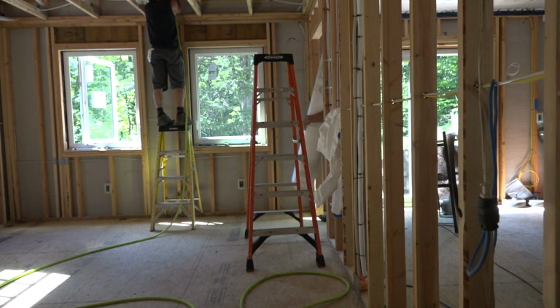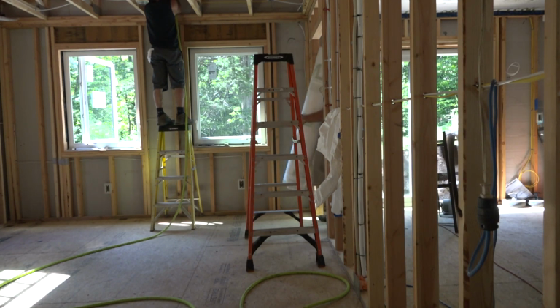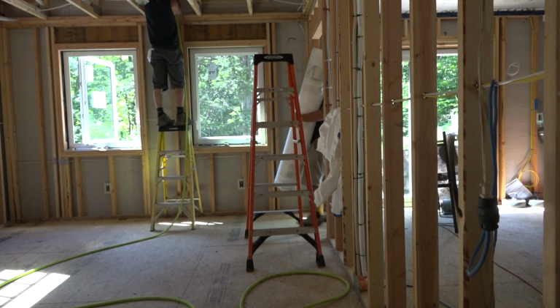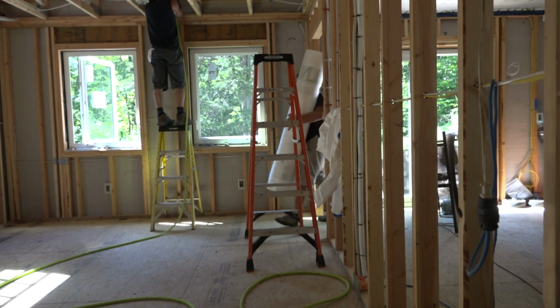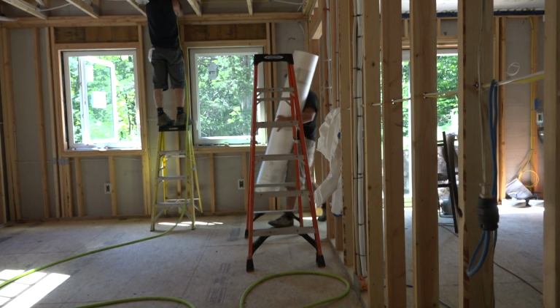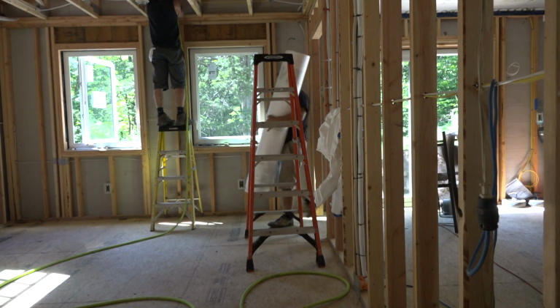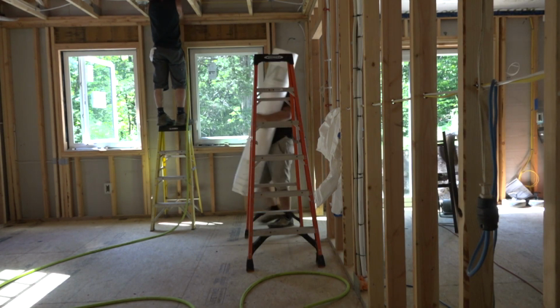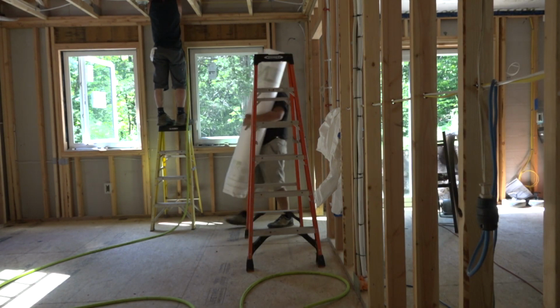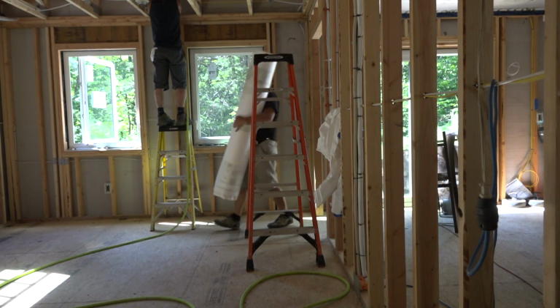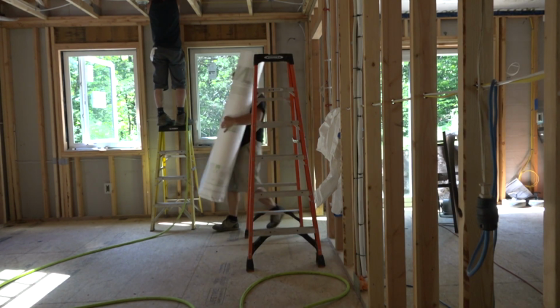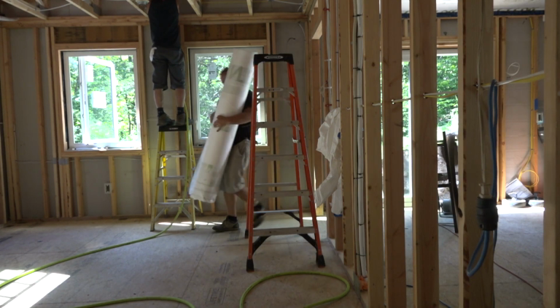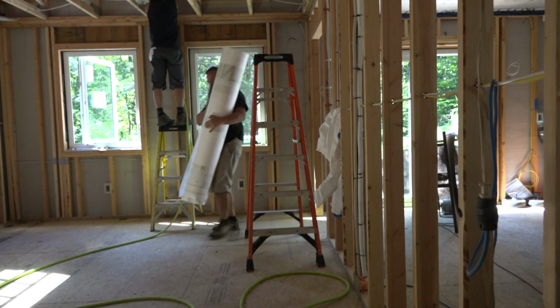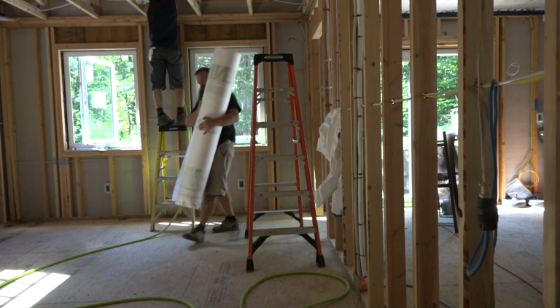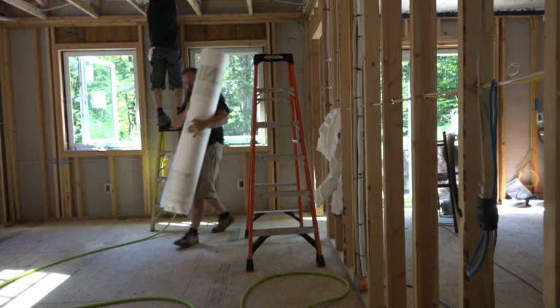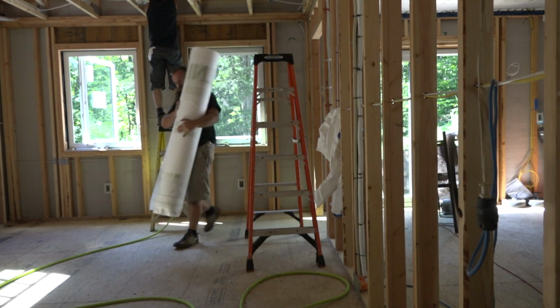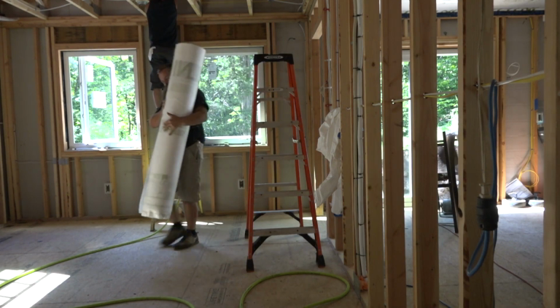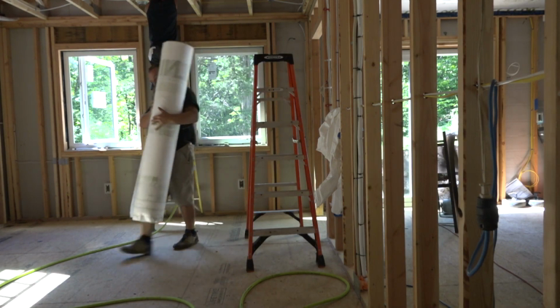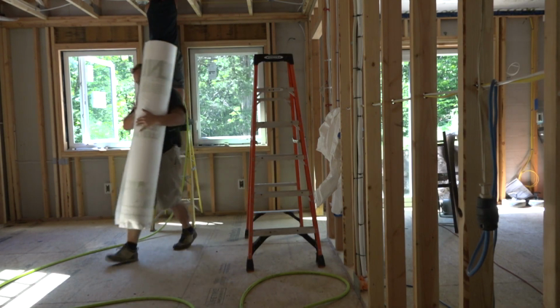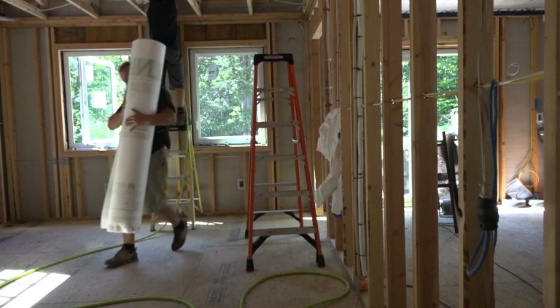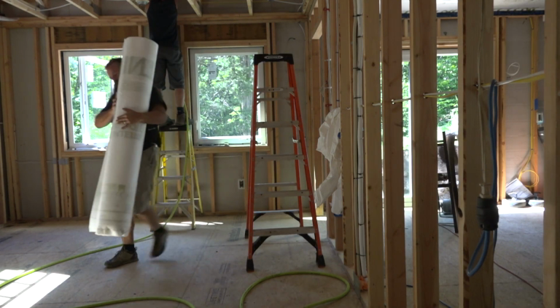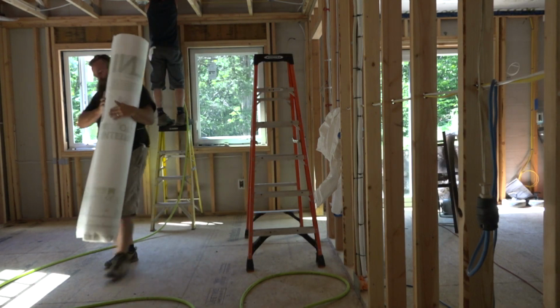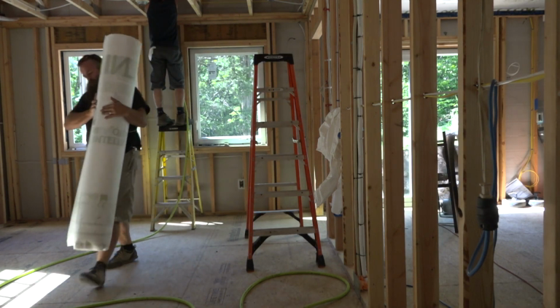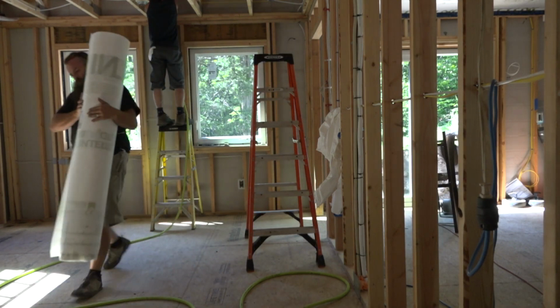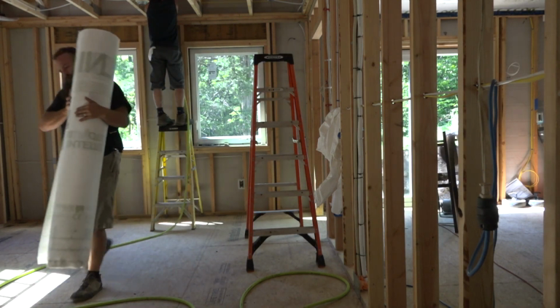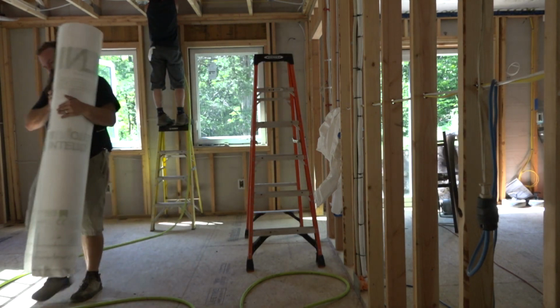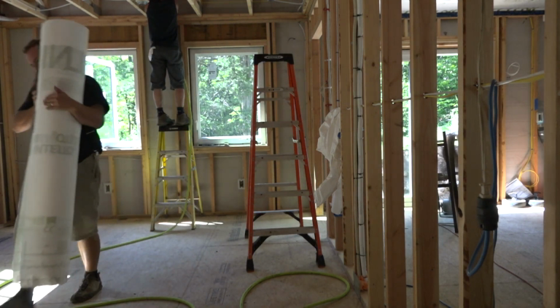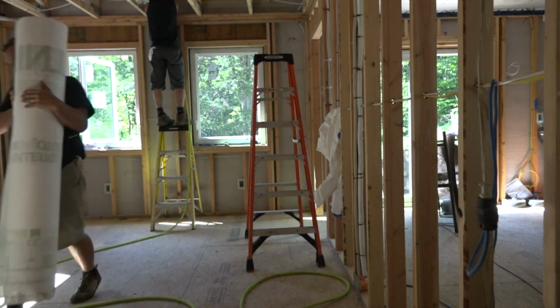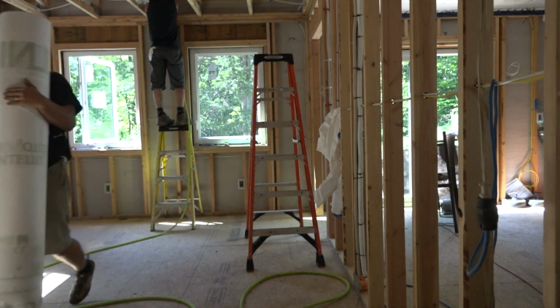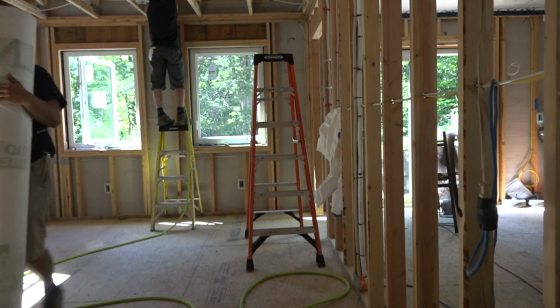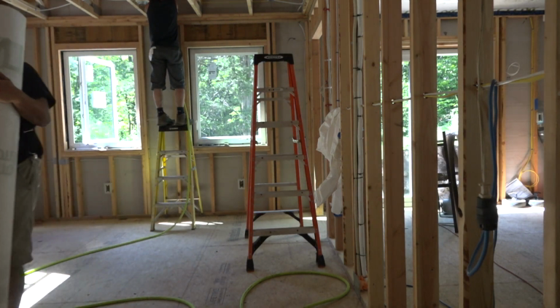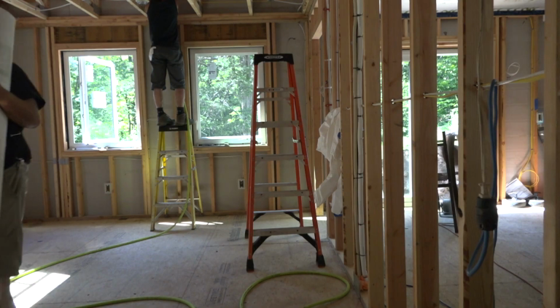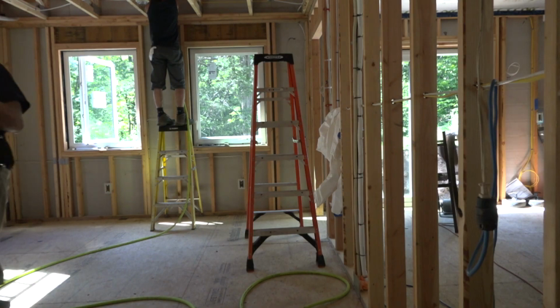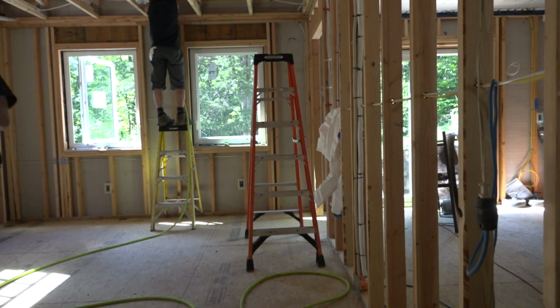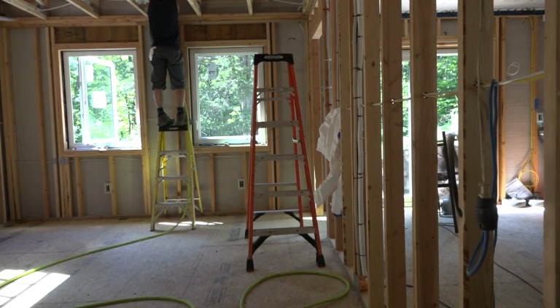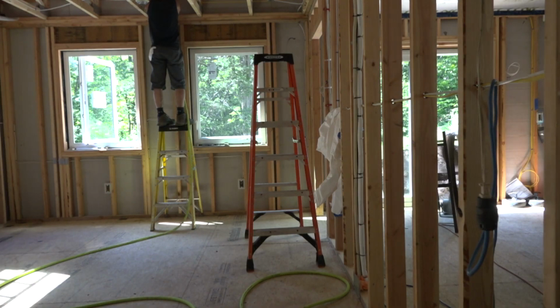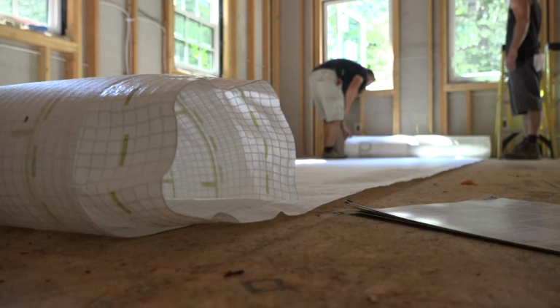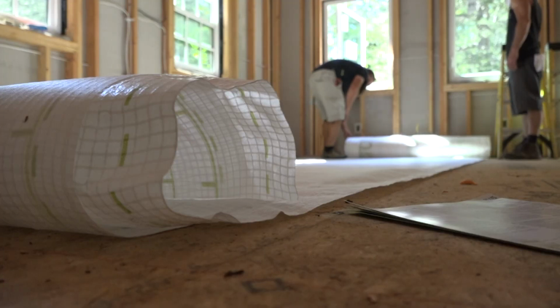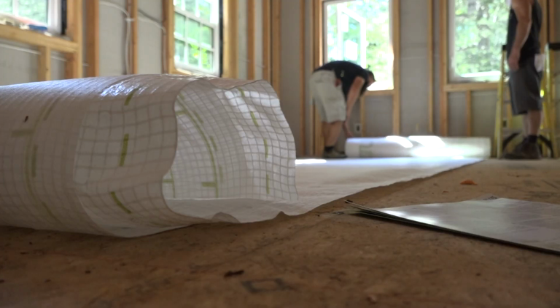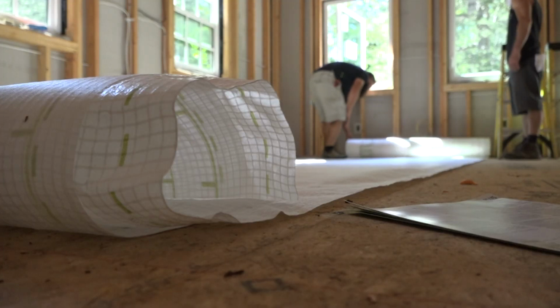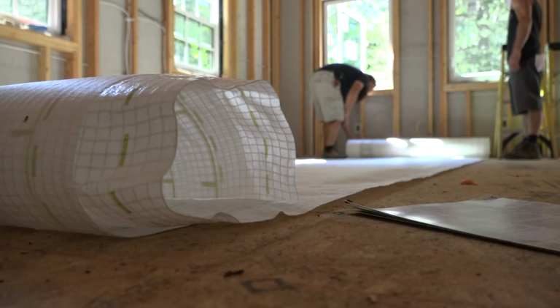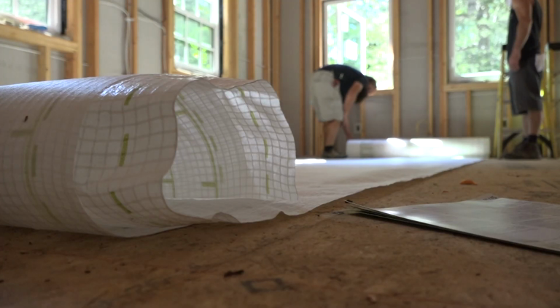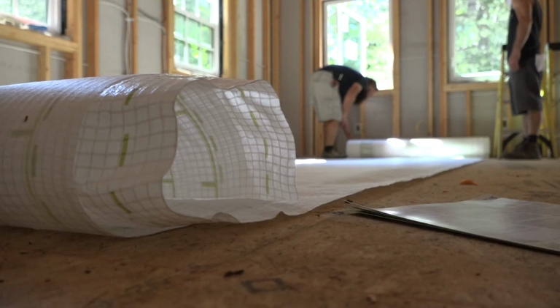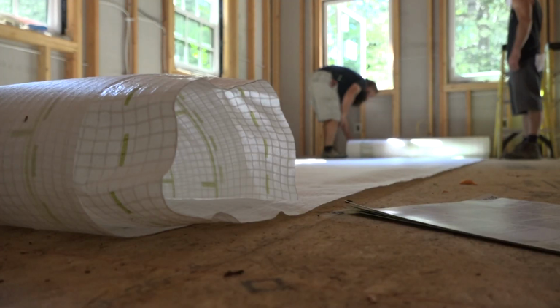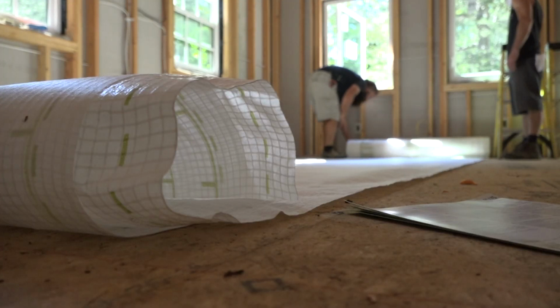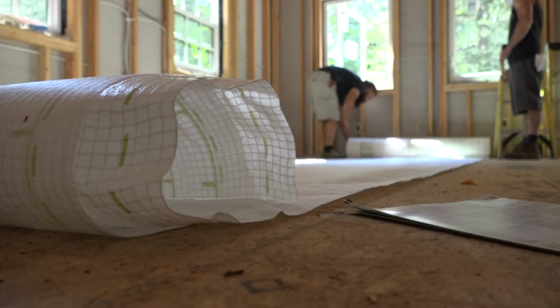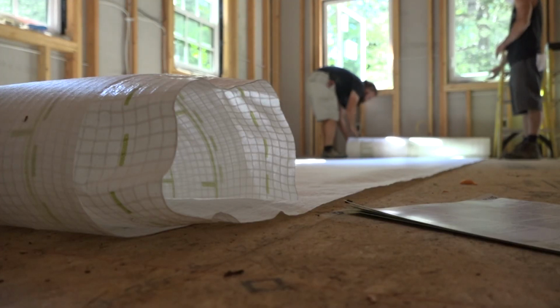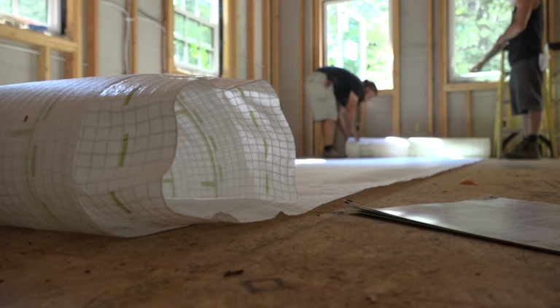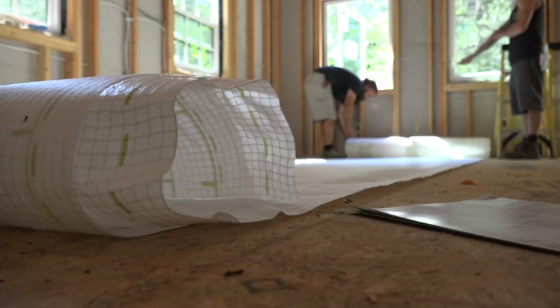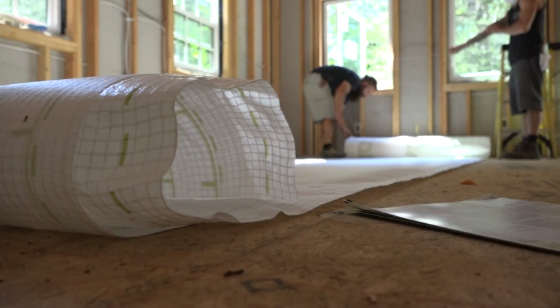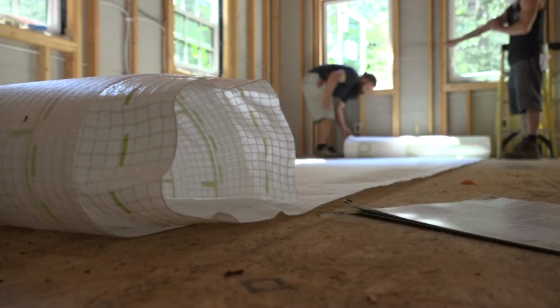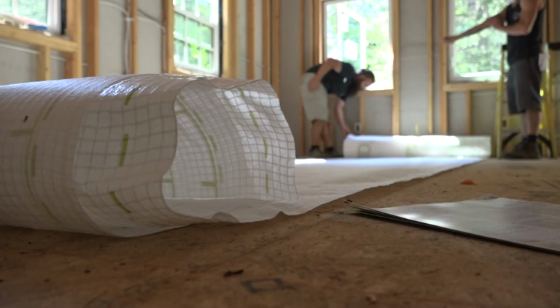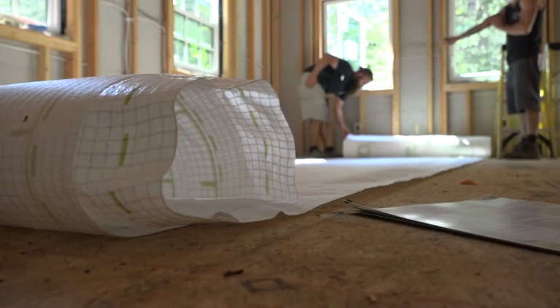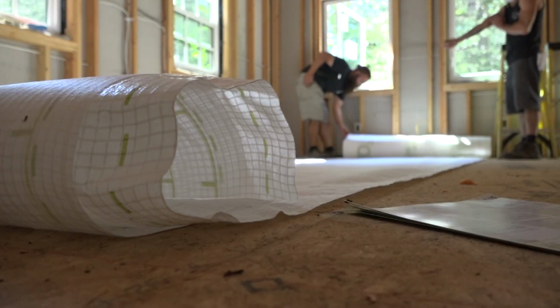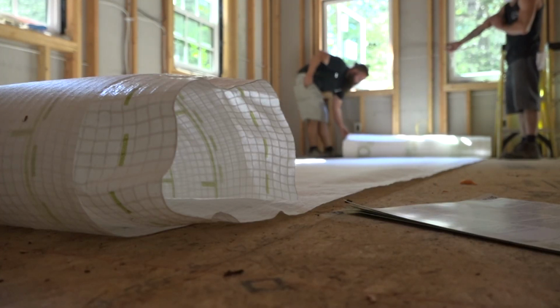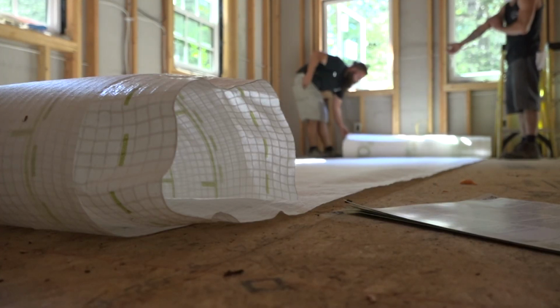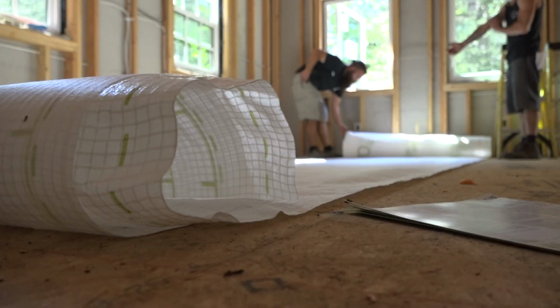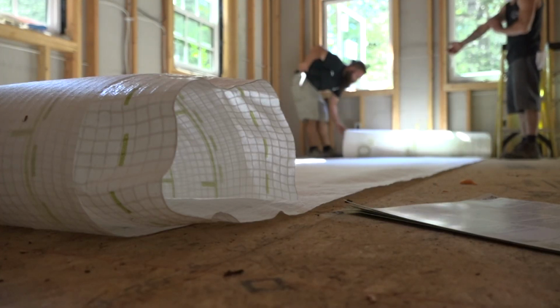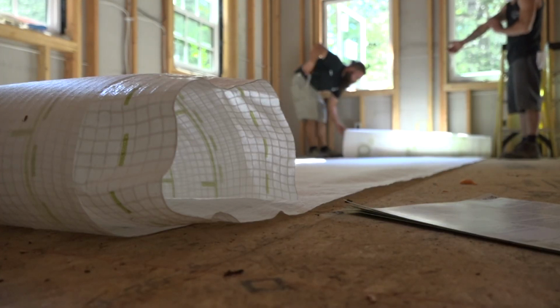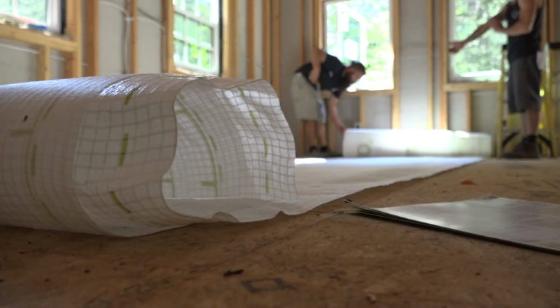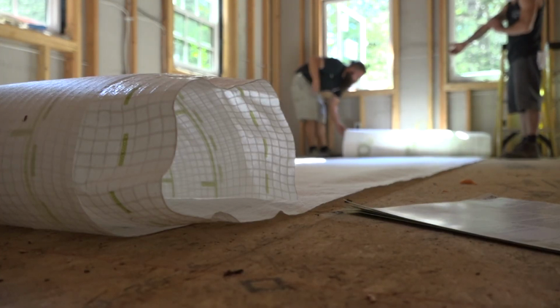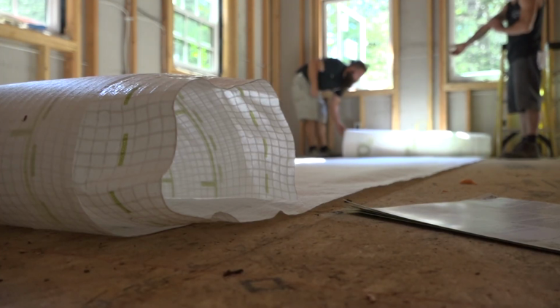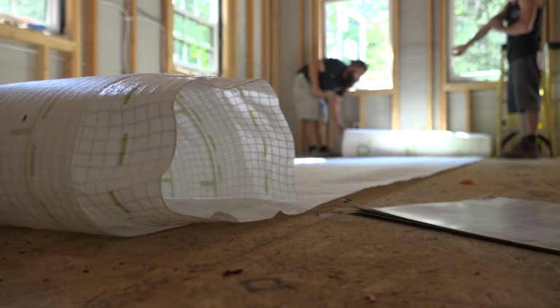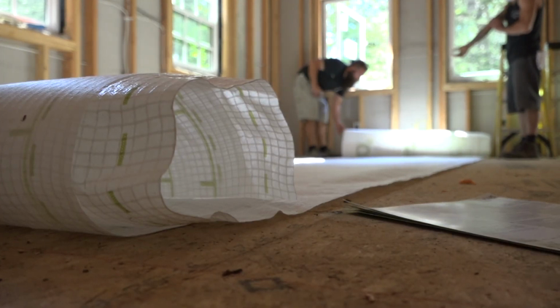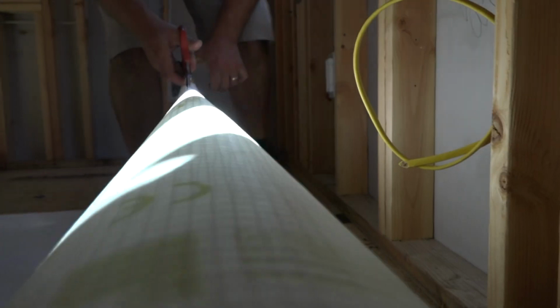The first step of installation is carrying the roll to the room and then rolling it out. Ben cuts the sheet with scissors.